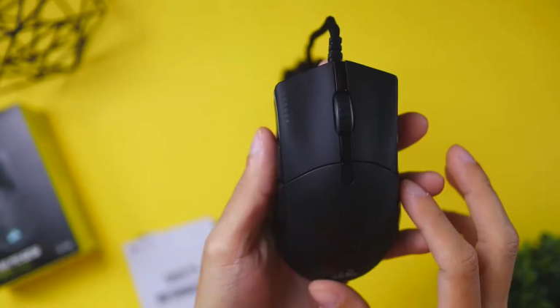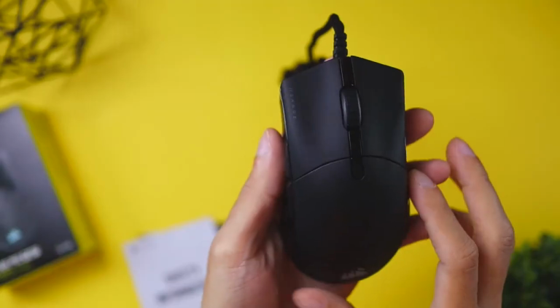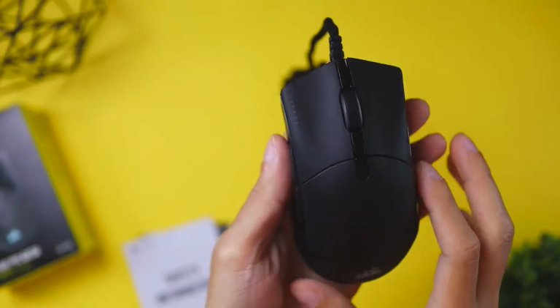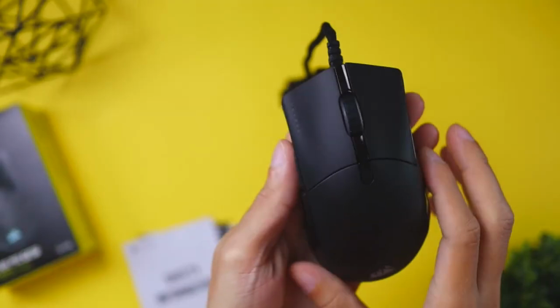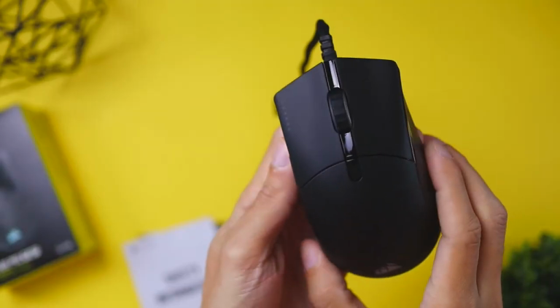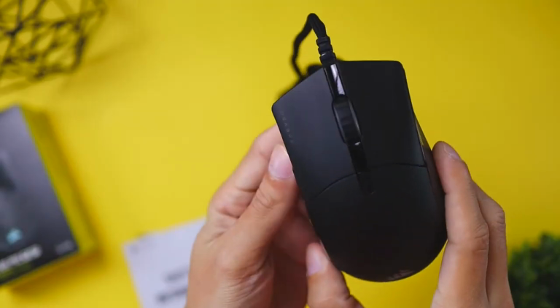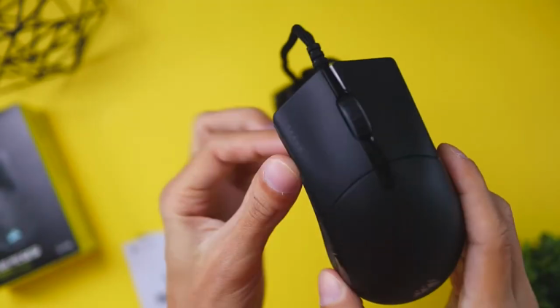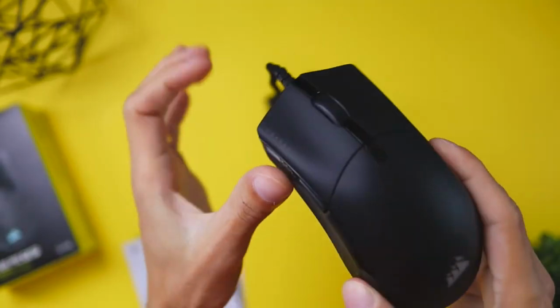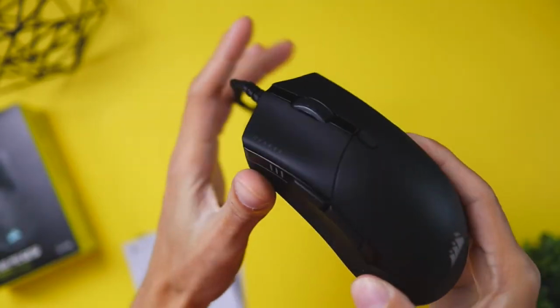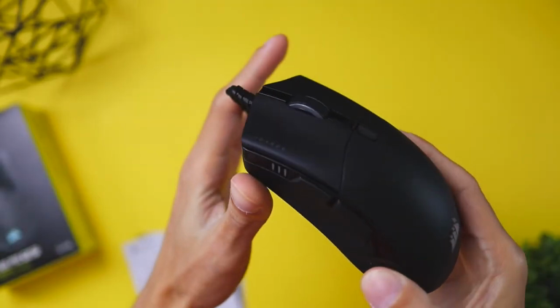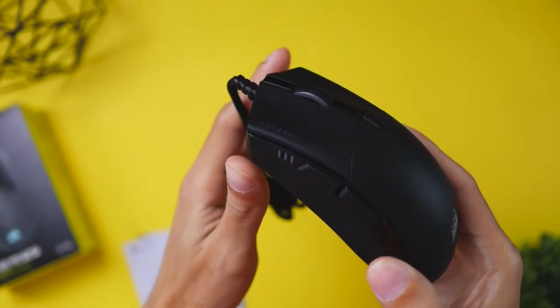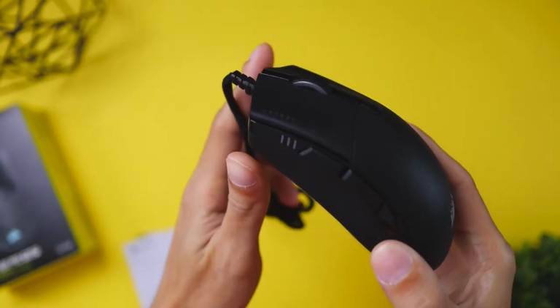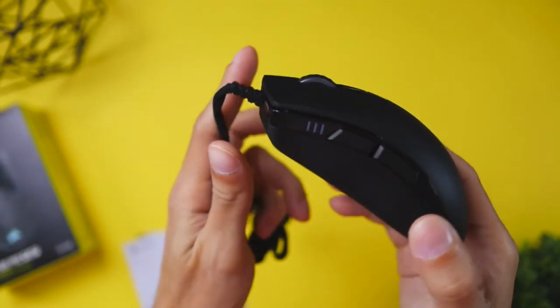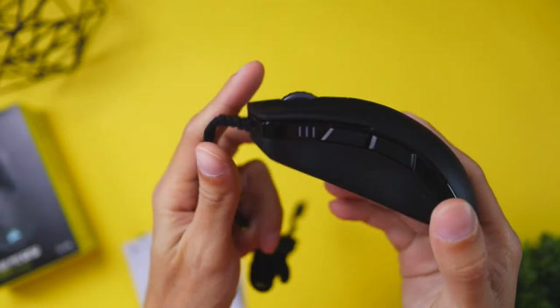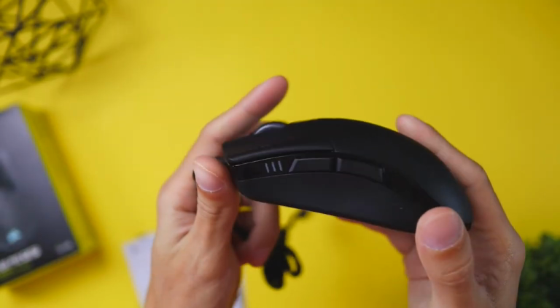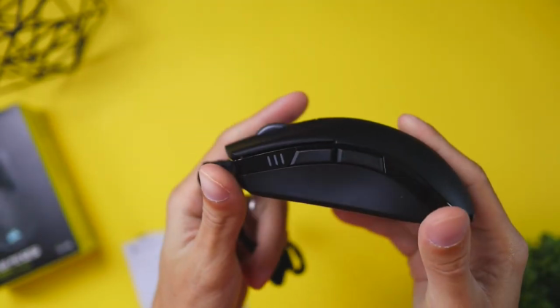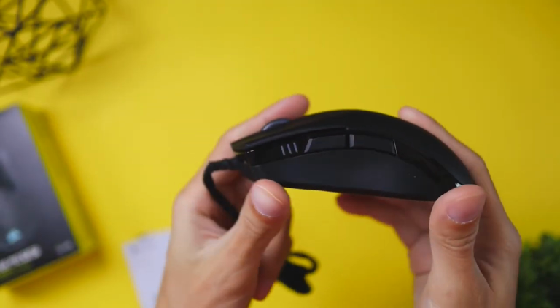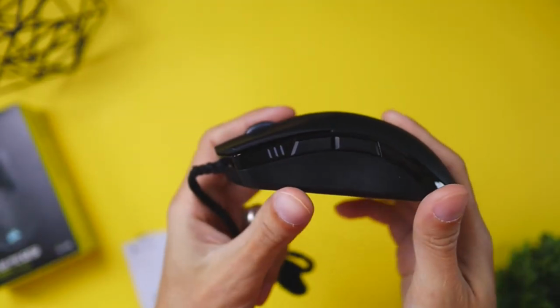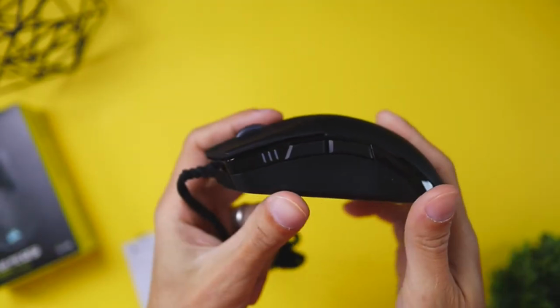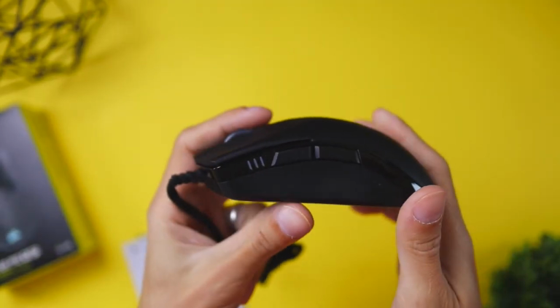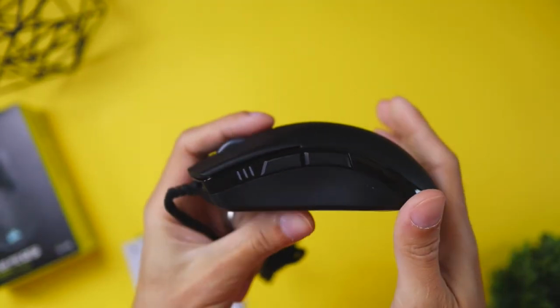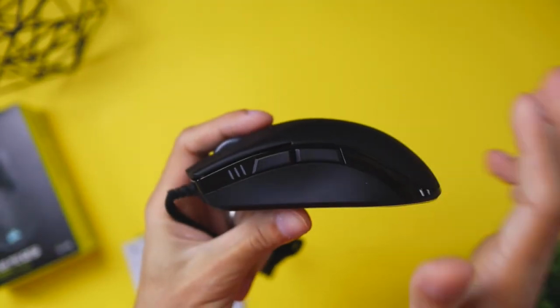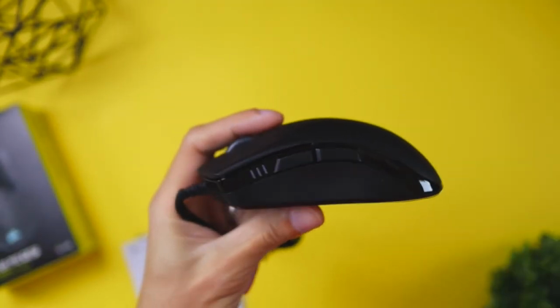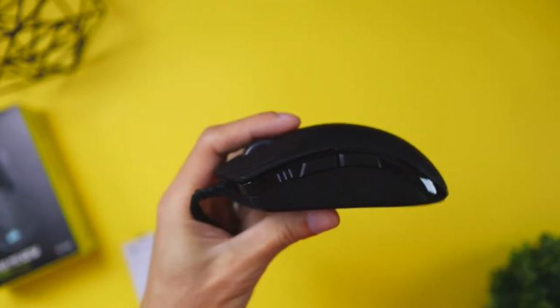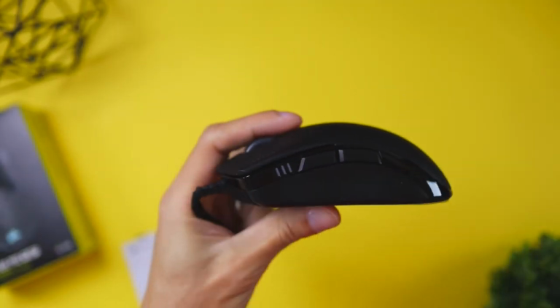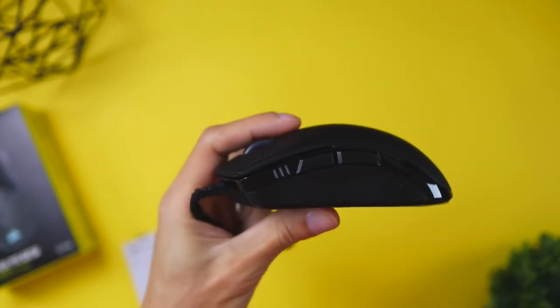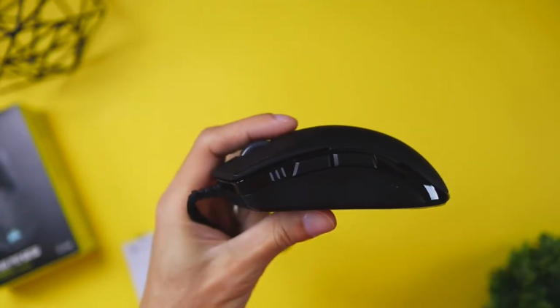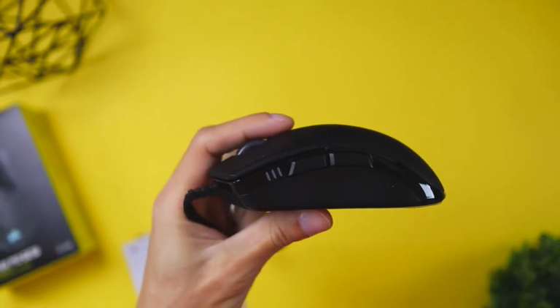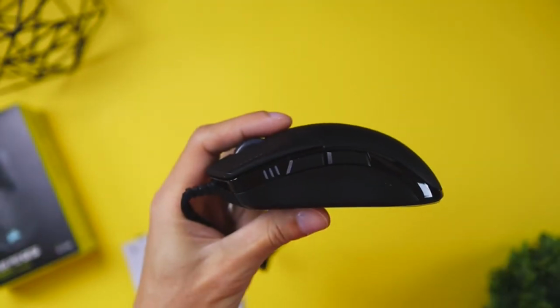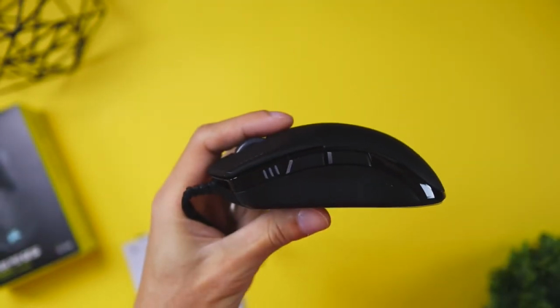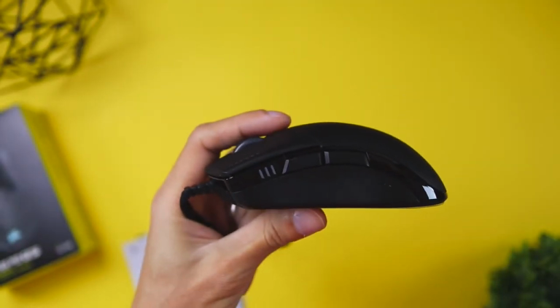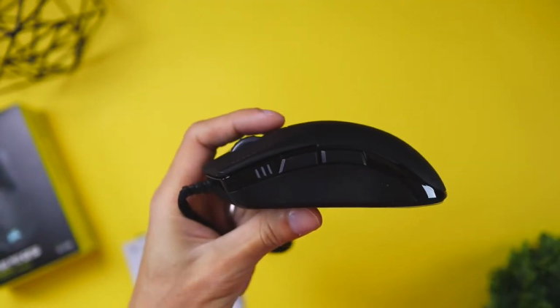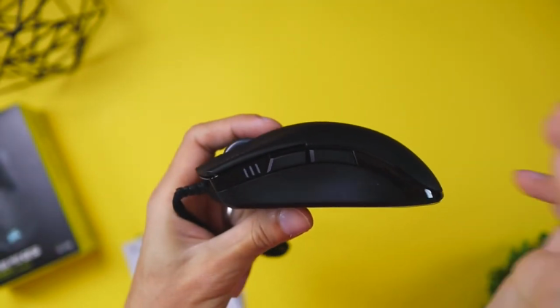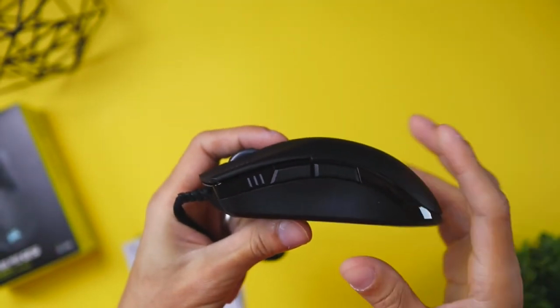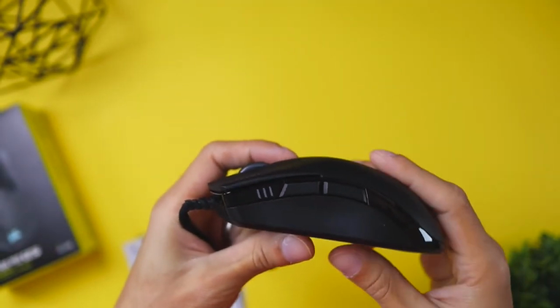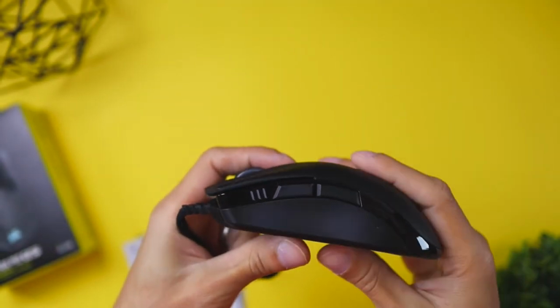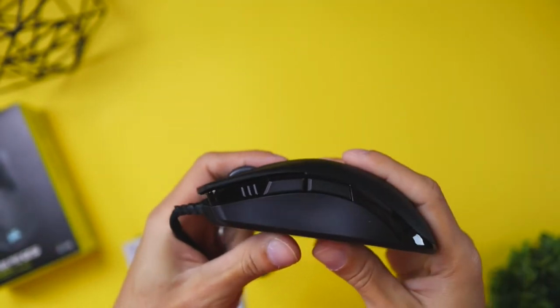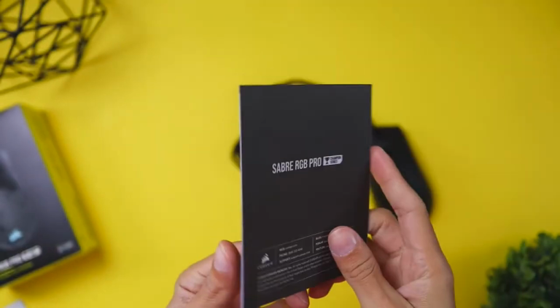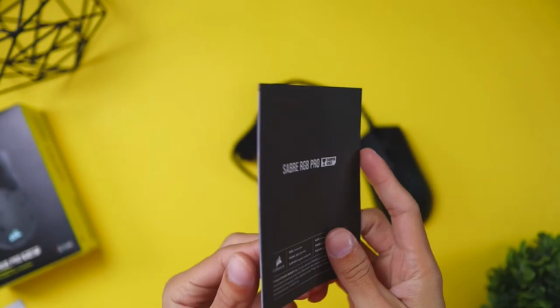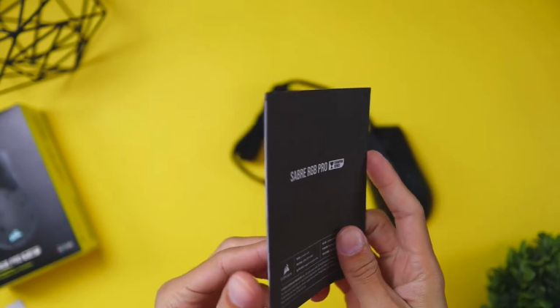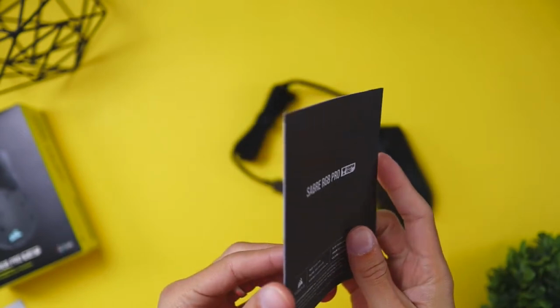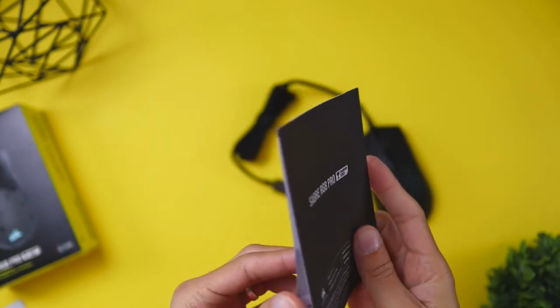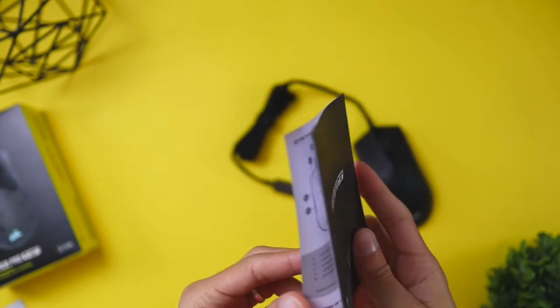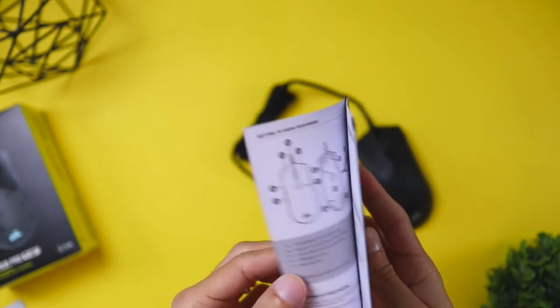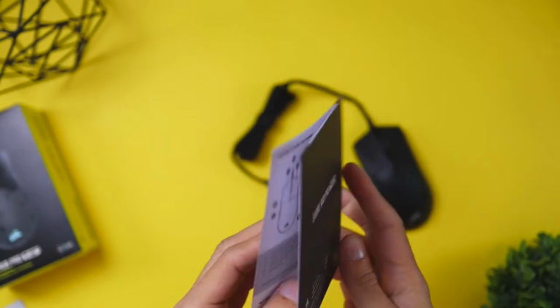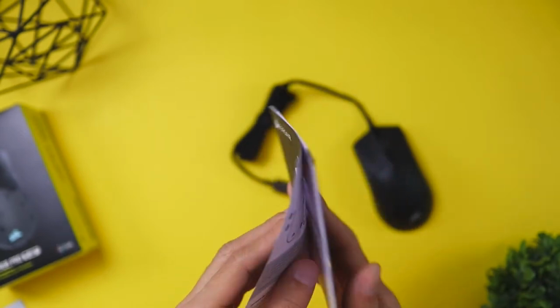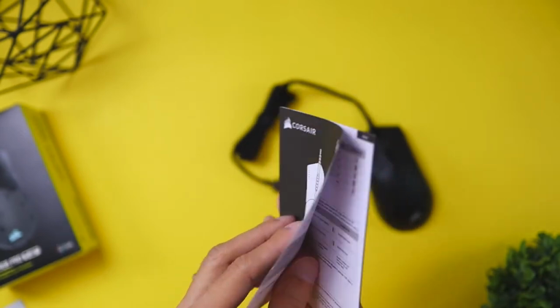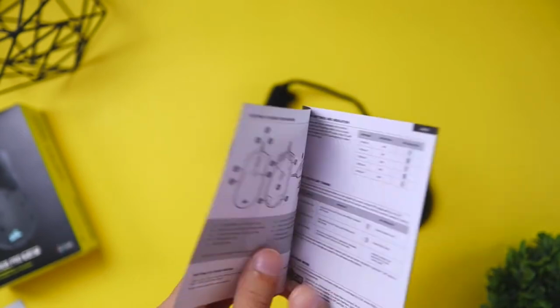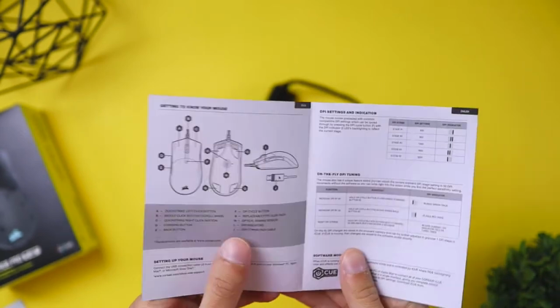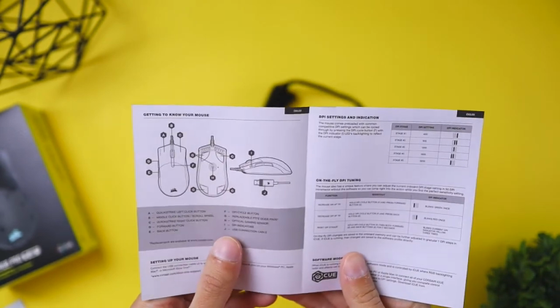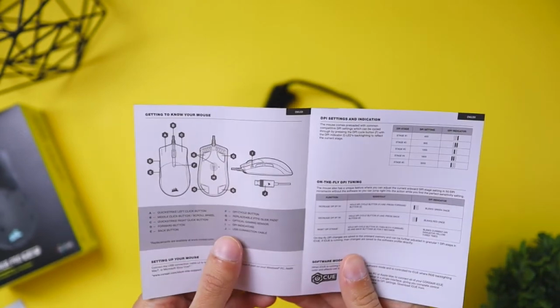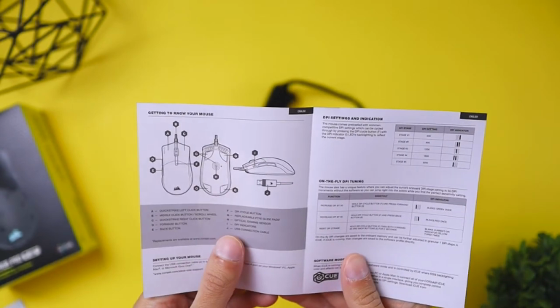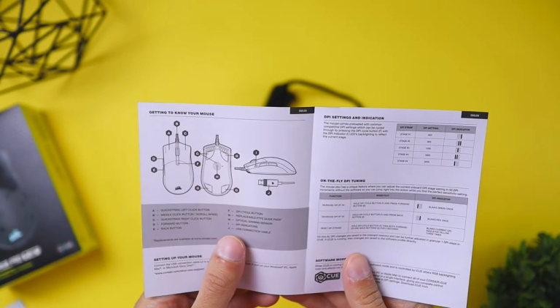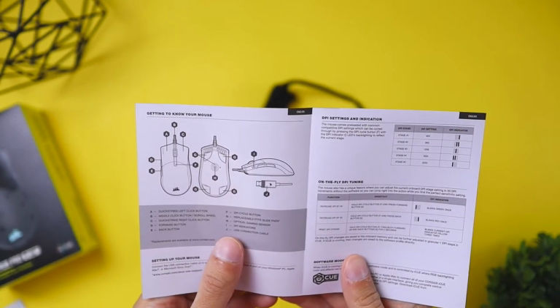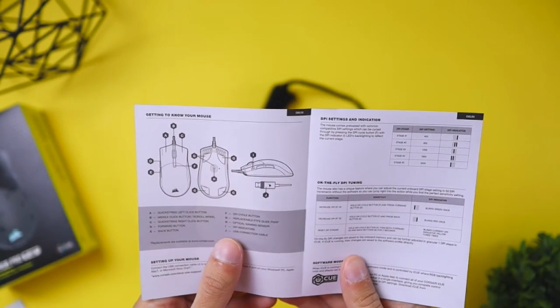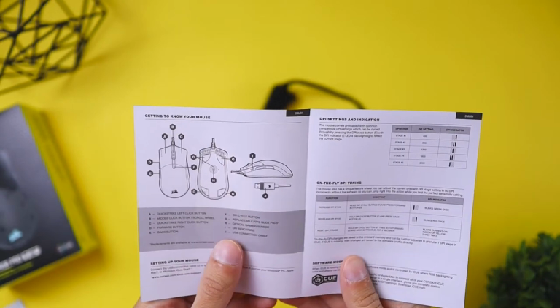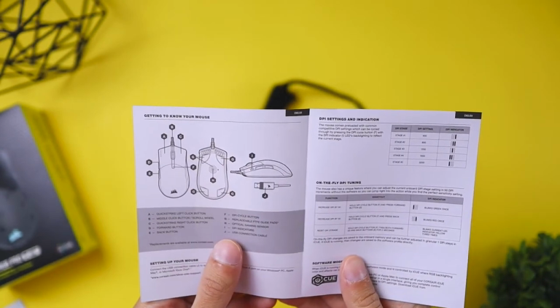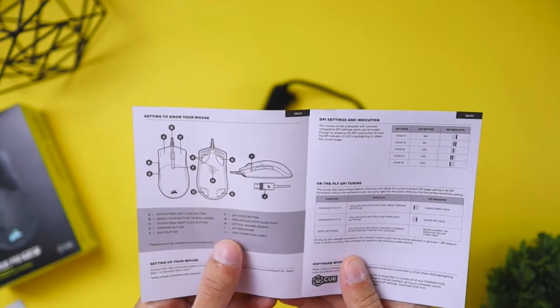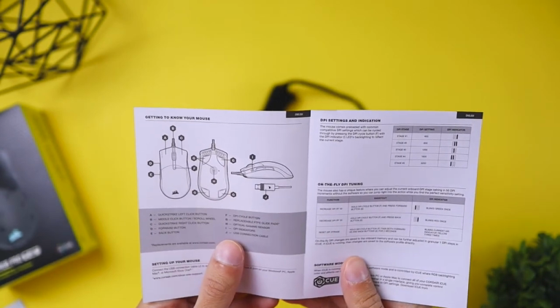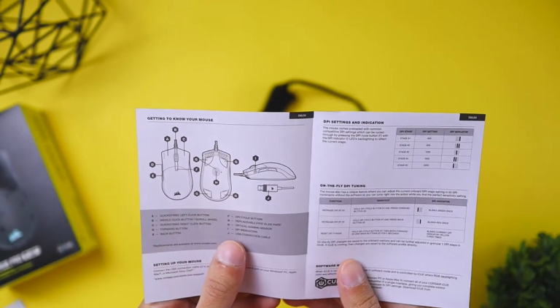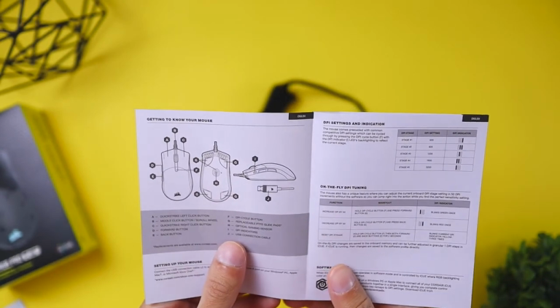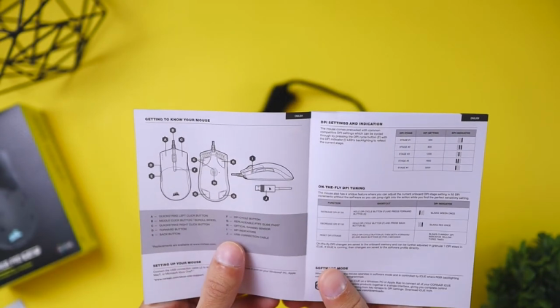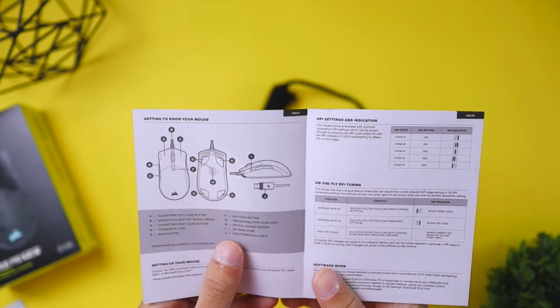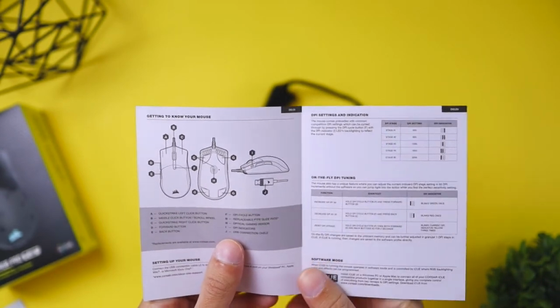When you unbox this mouse, what you're actually going to get is the mouse of course, and a quick start guide — and that's pretty much it.